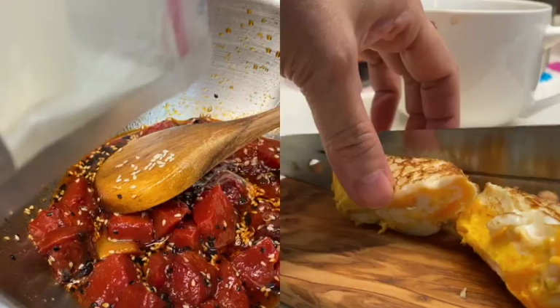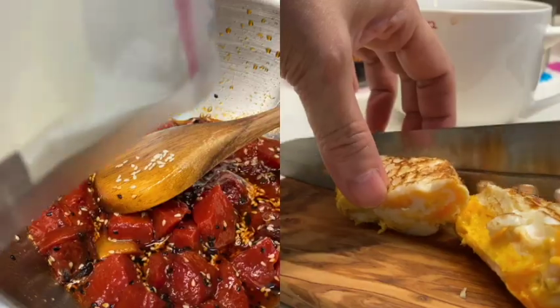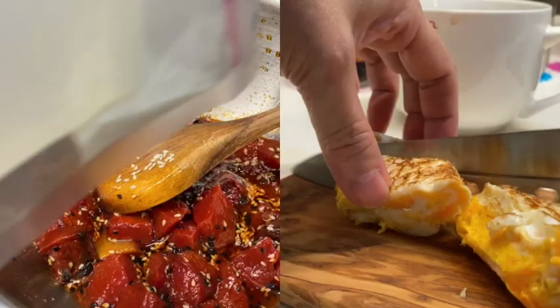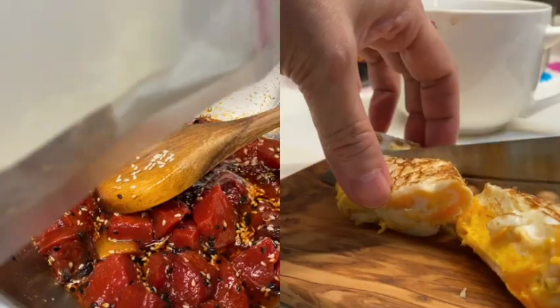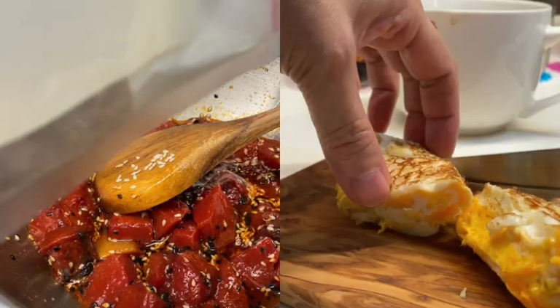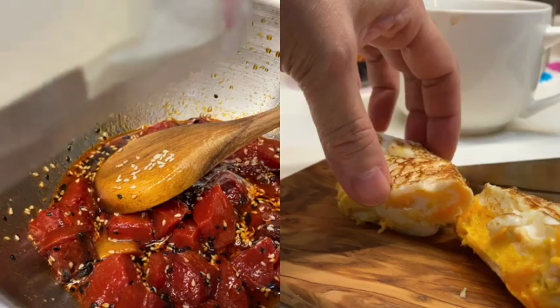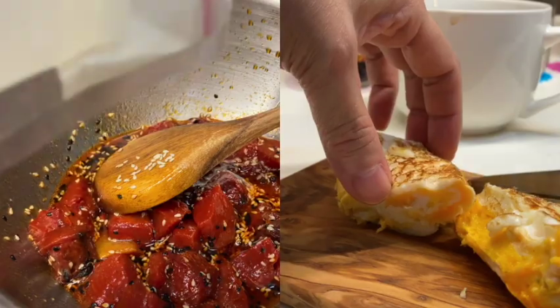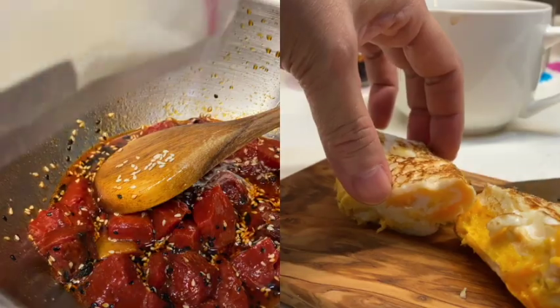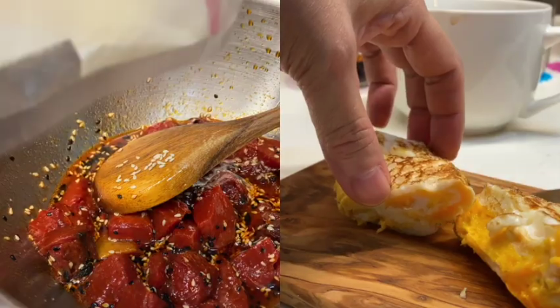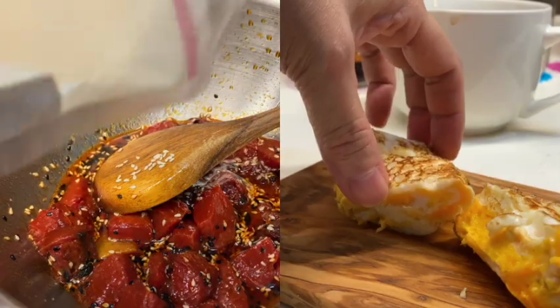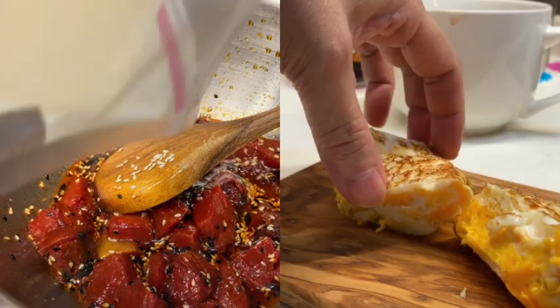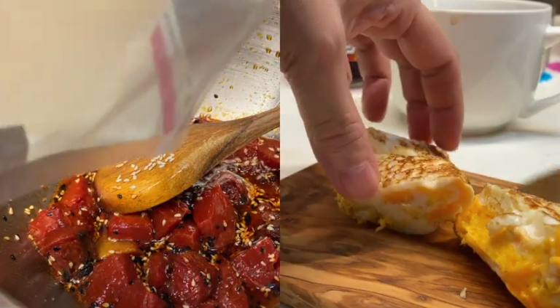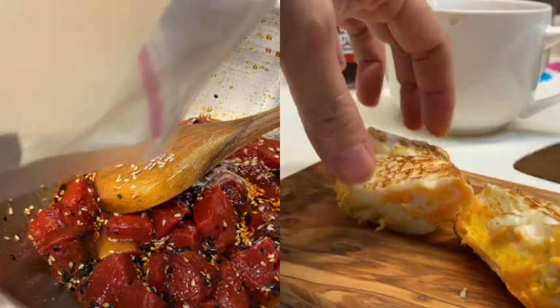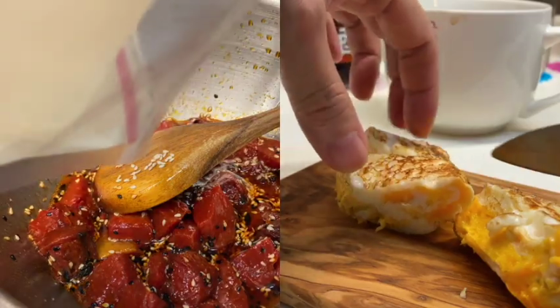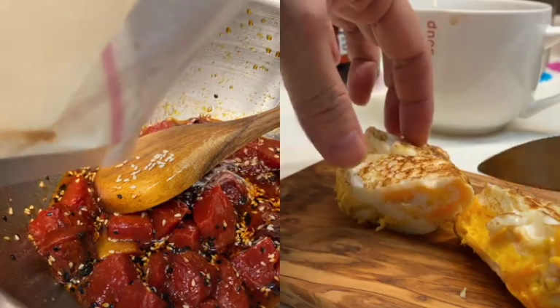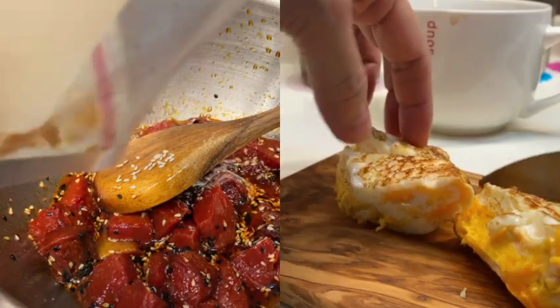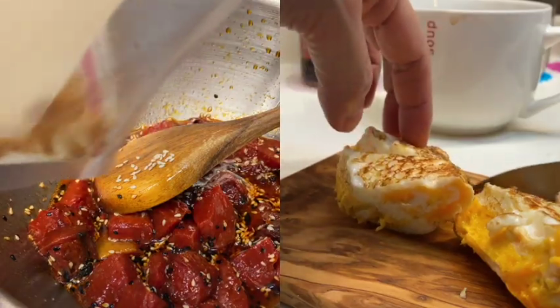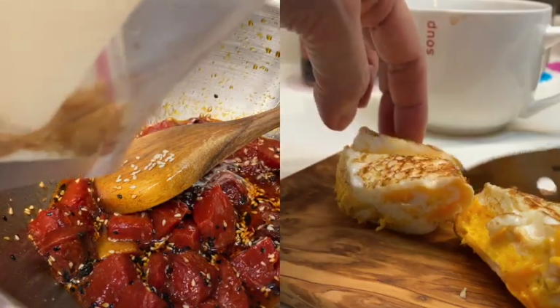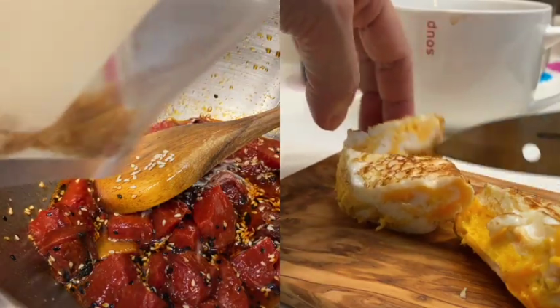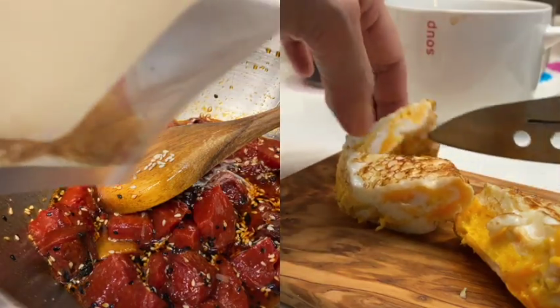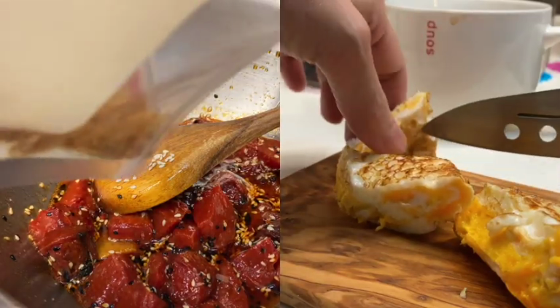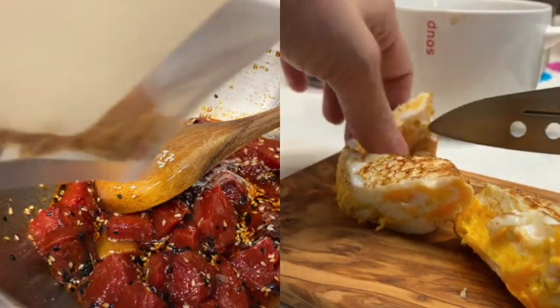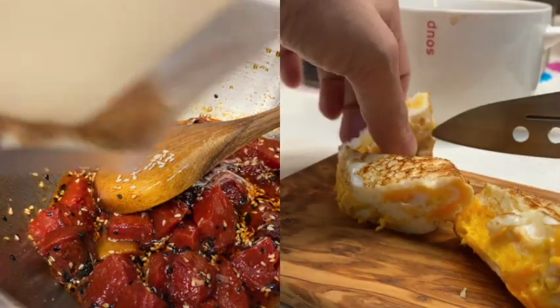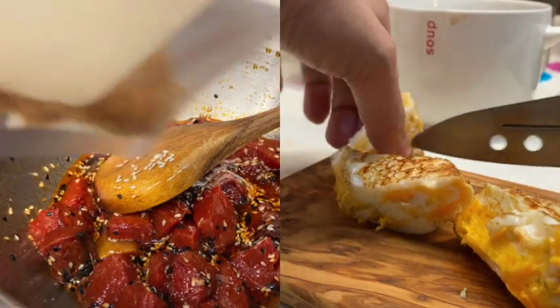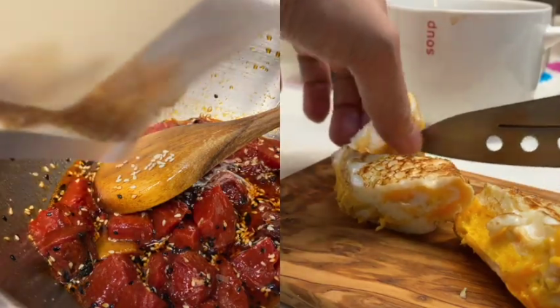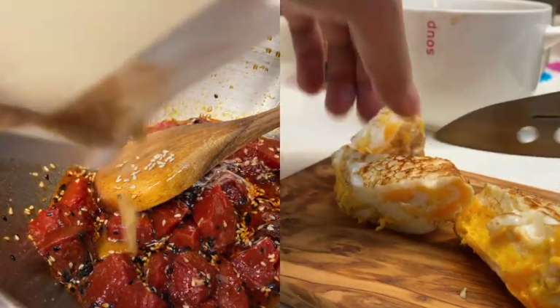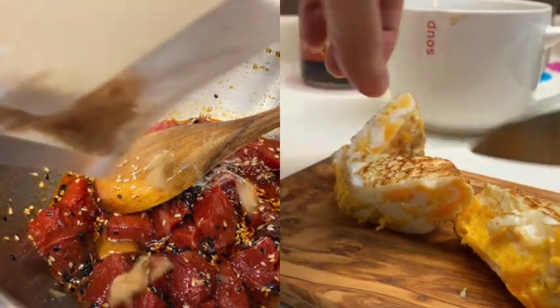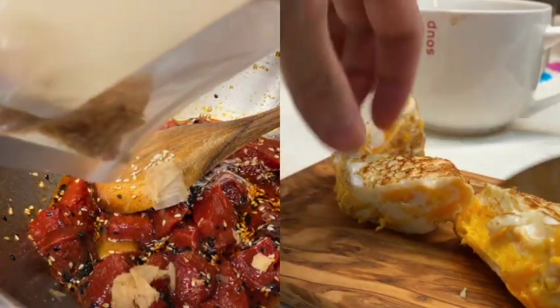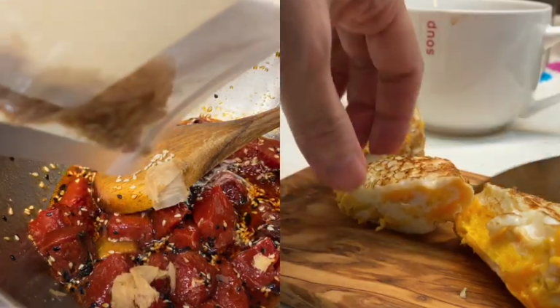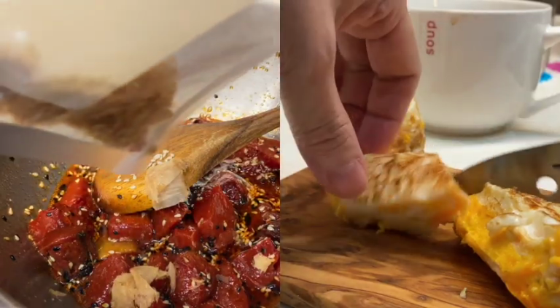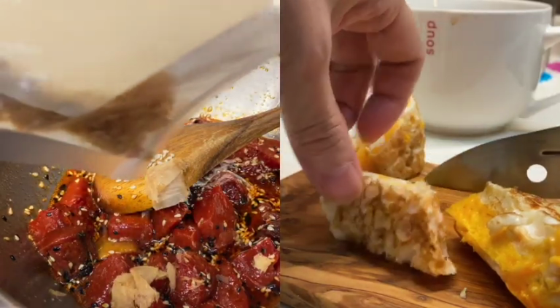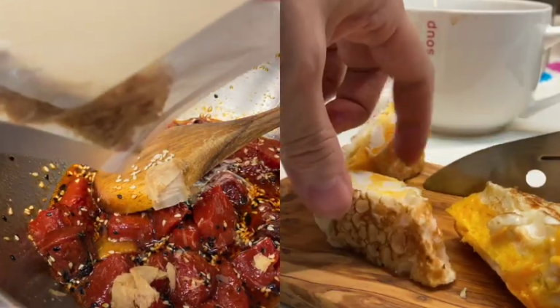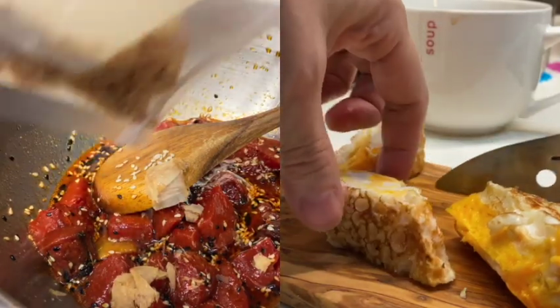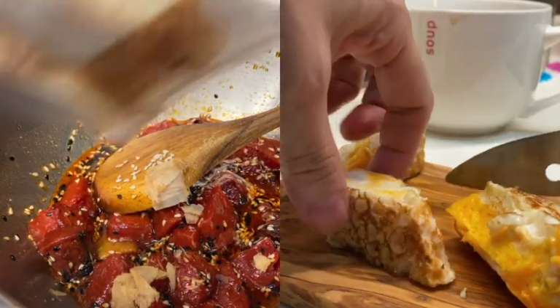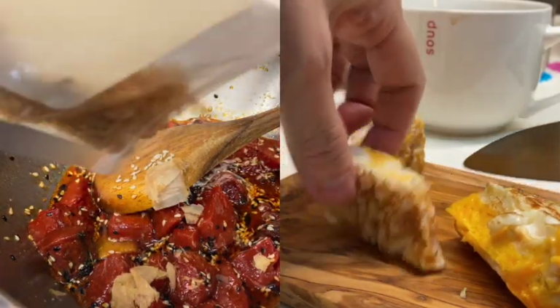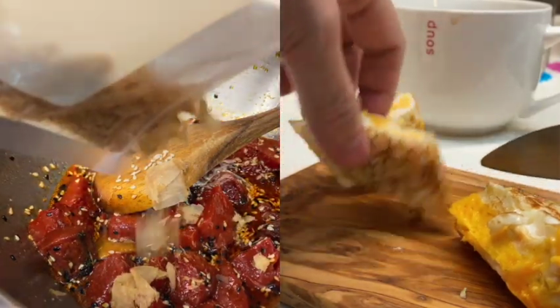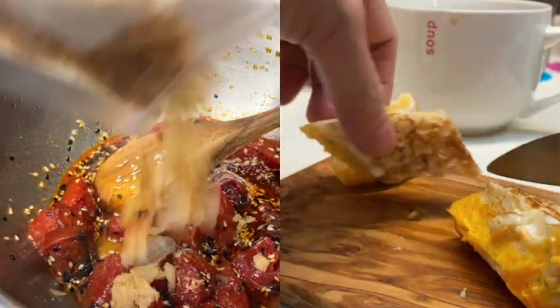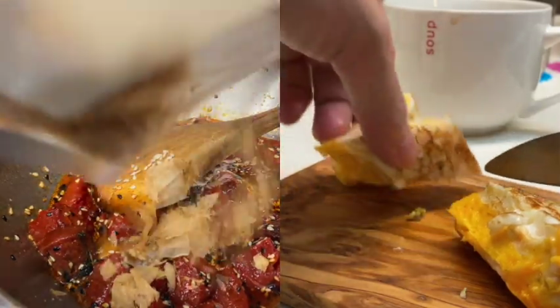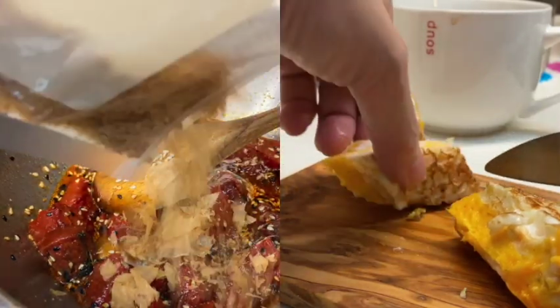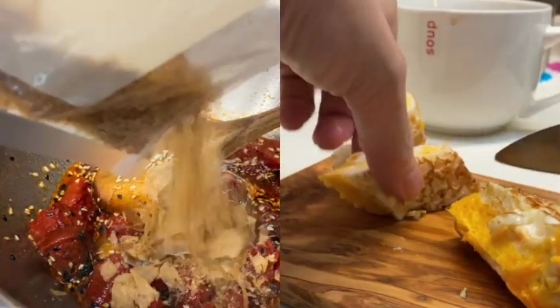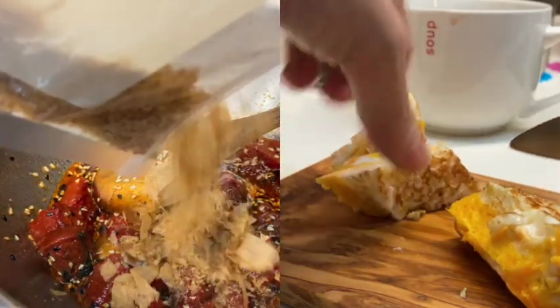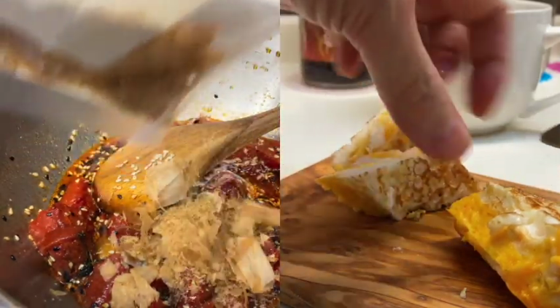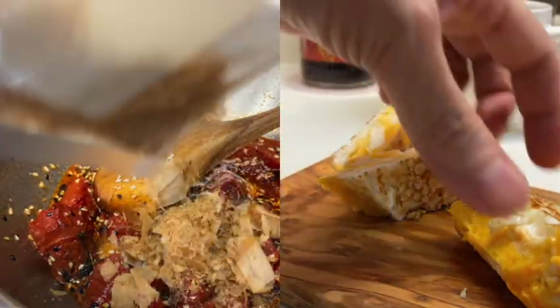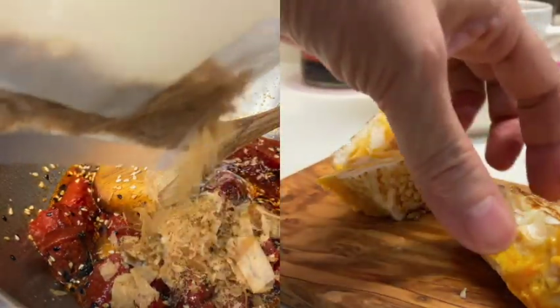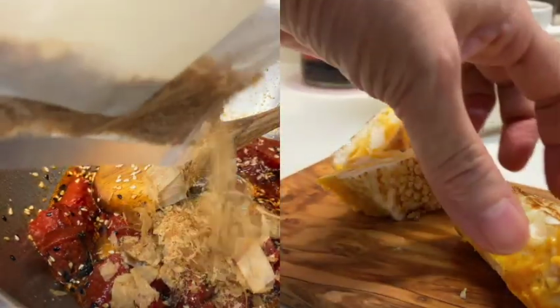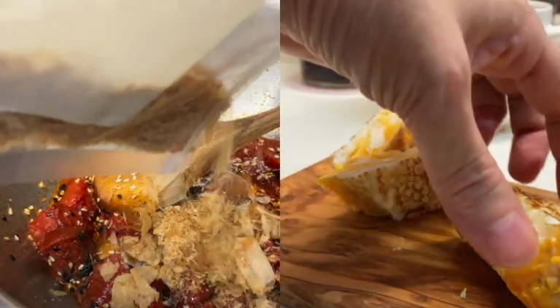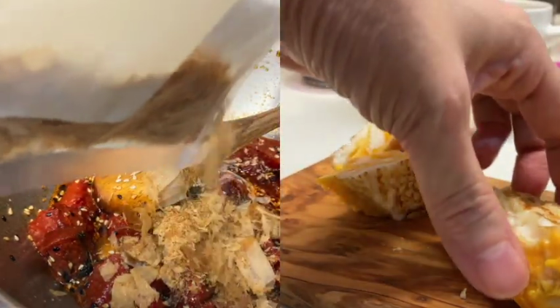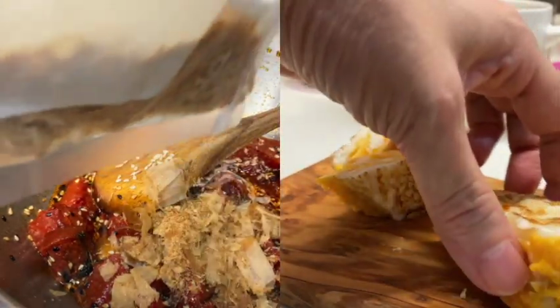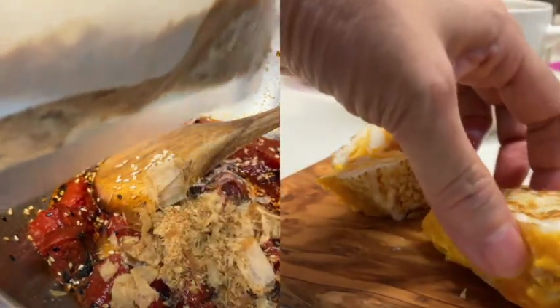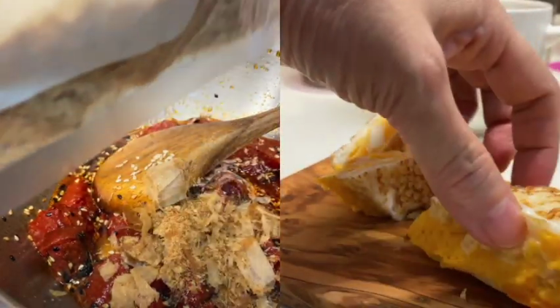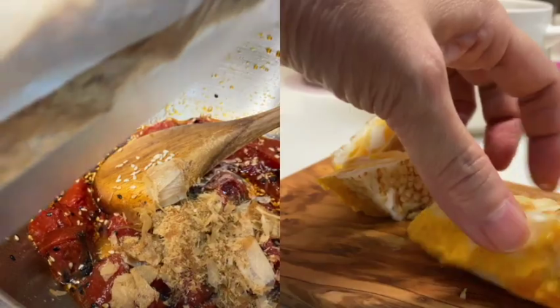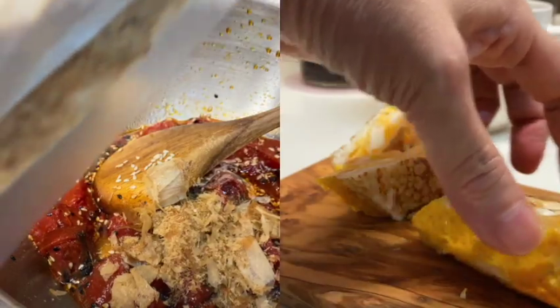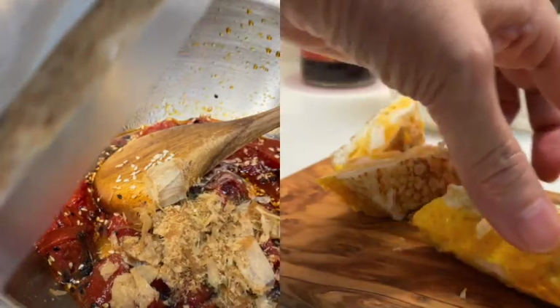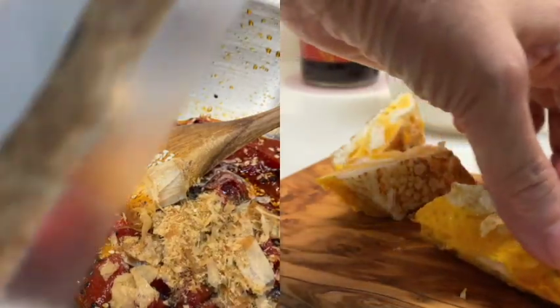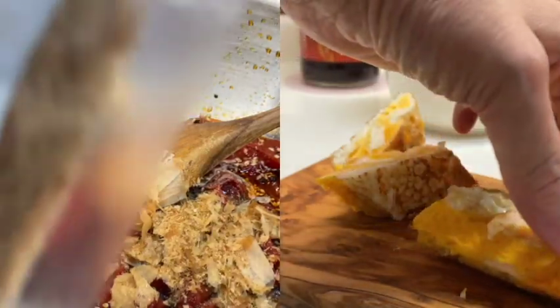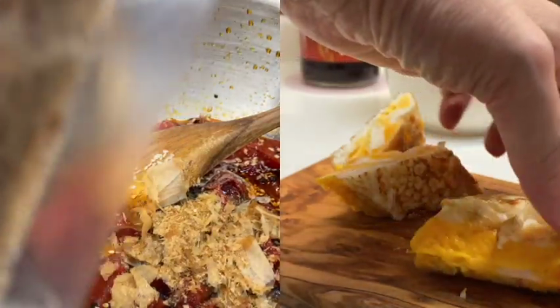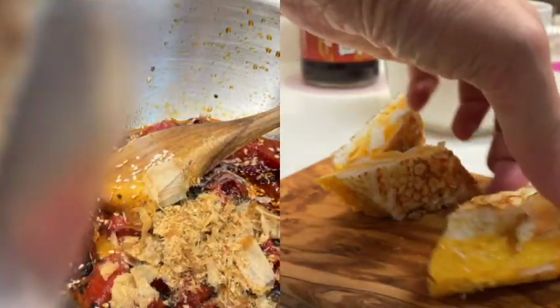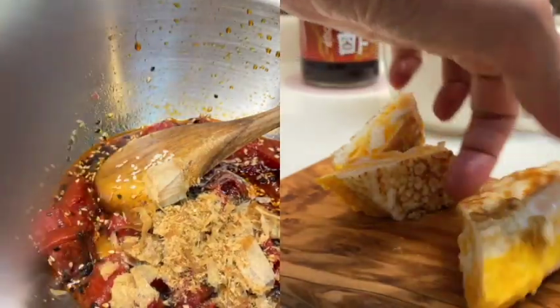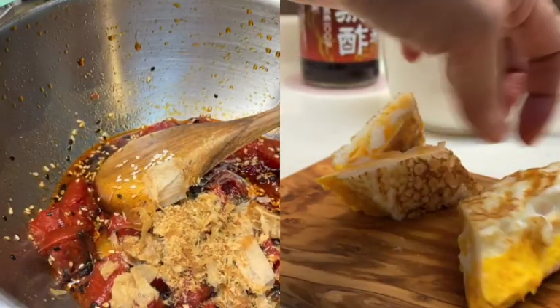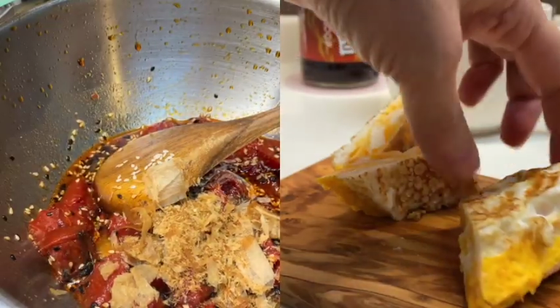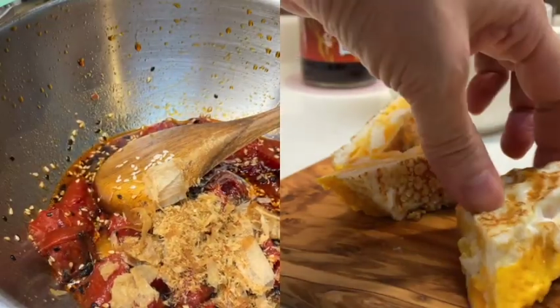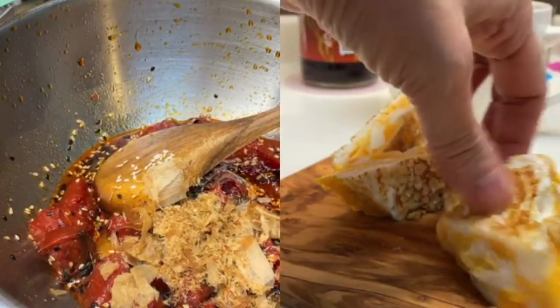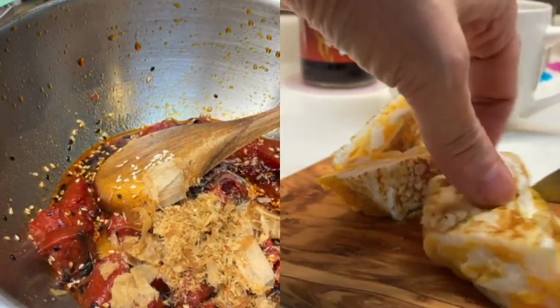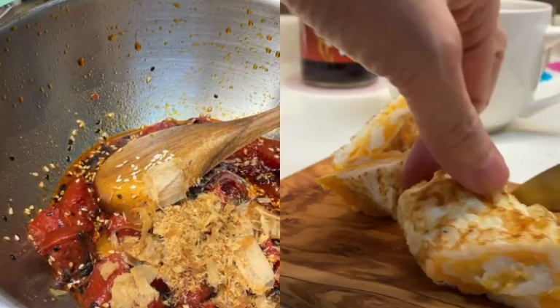They are bursting with flavor, fish-like in texture, salty, spicy, tangy, and most of all, vegan.